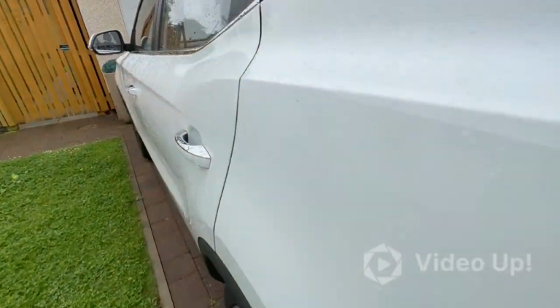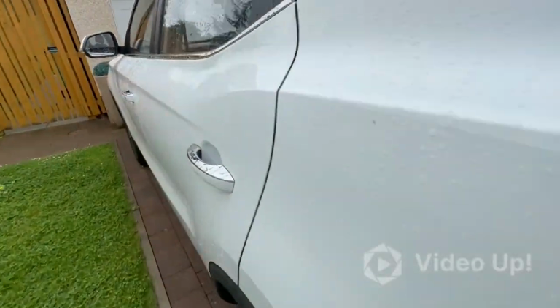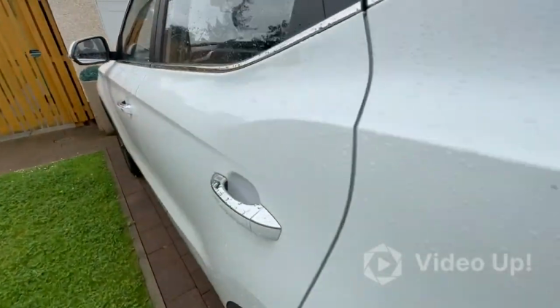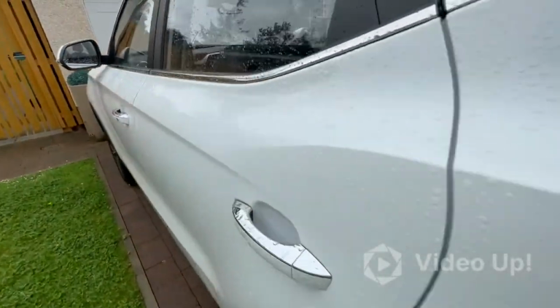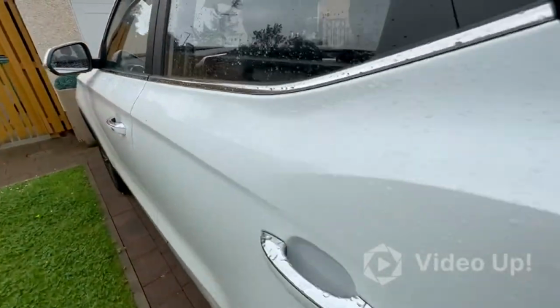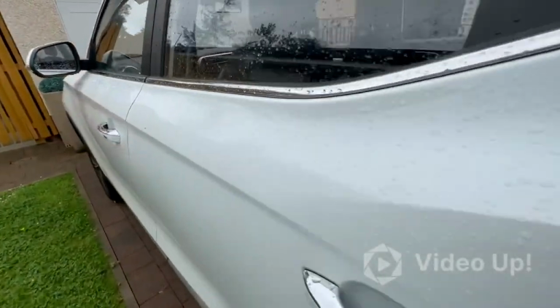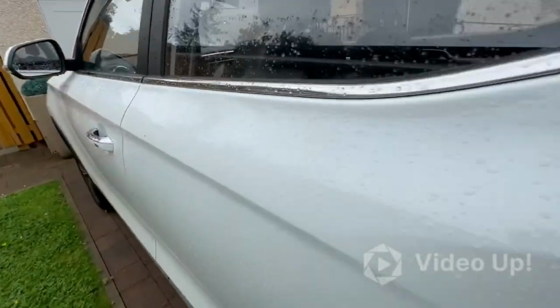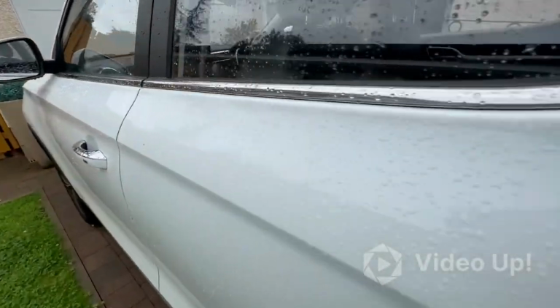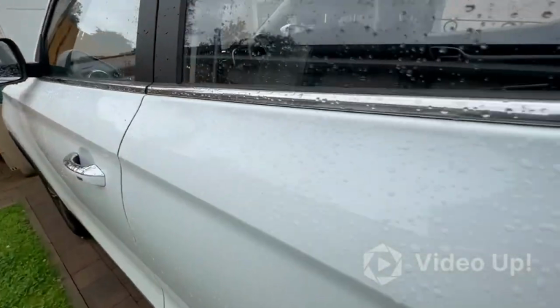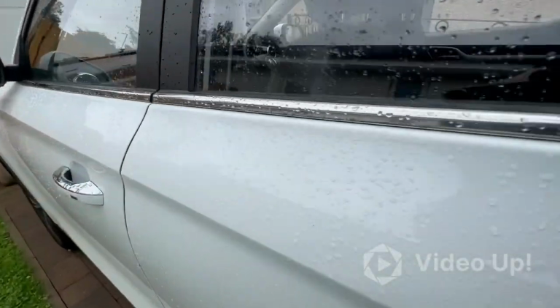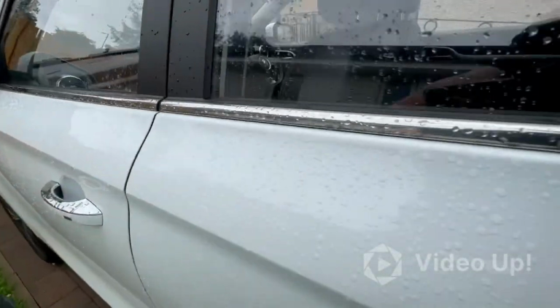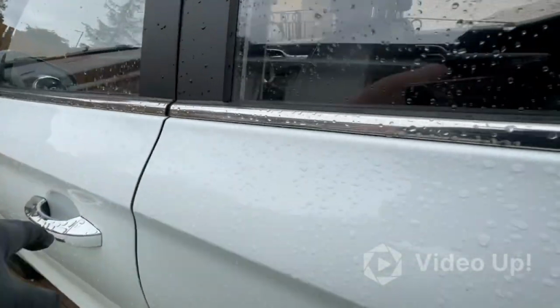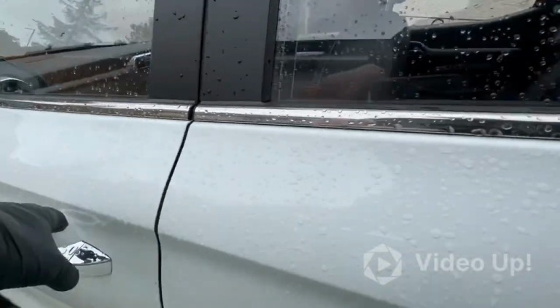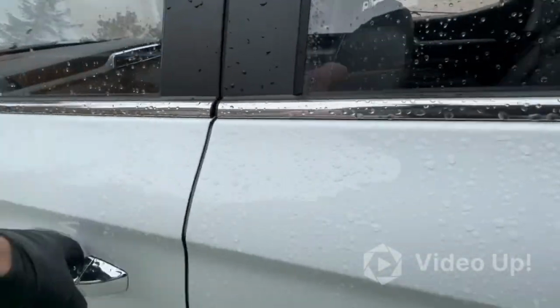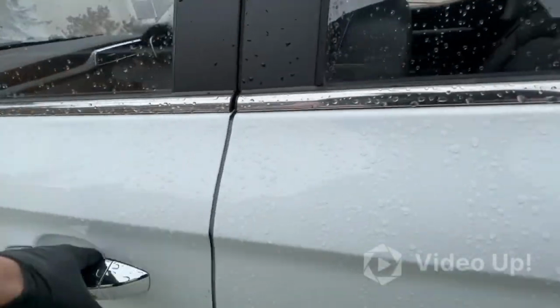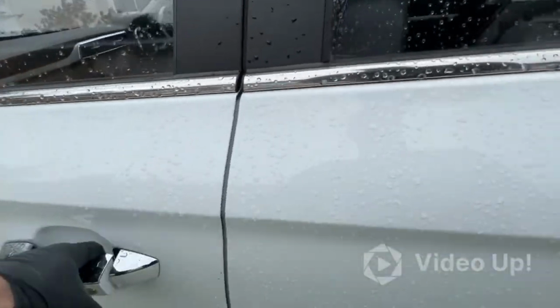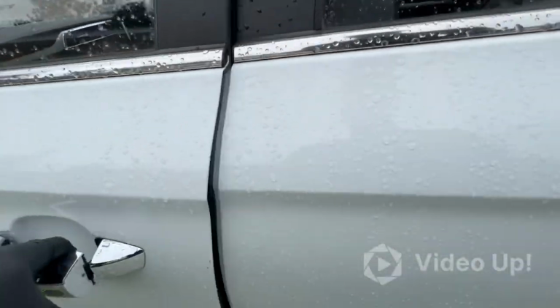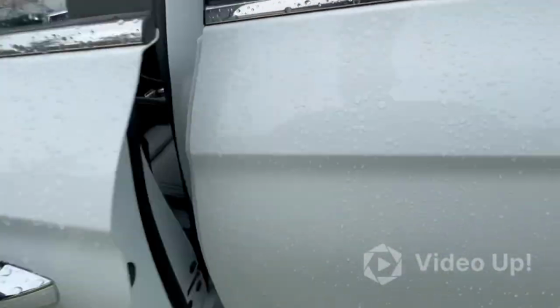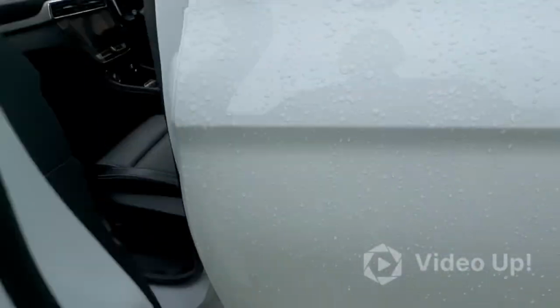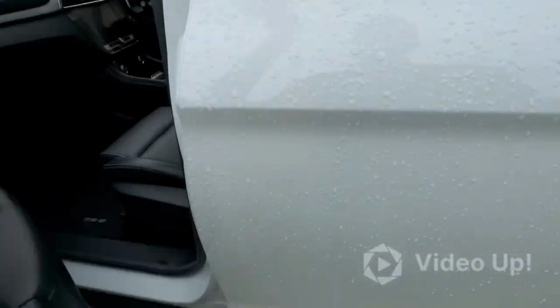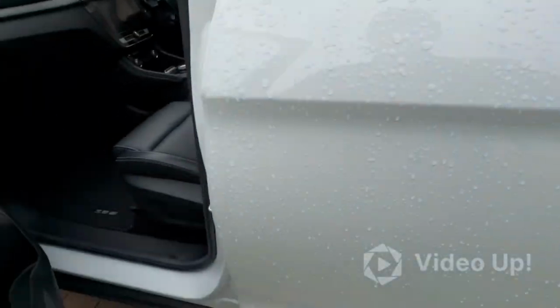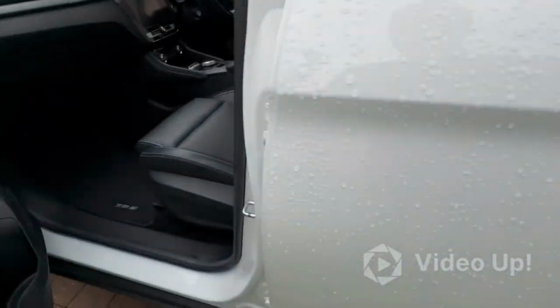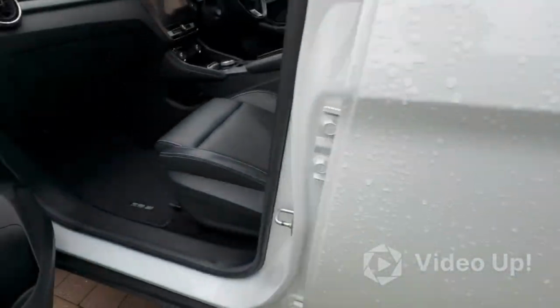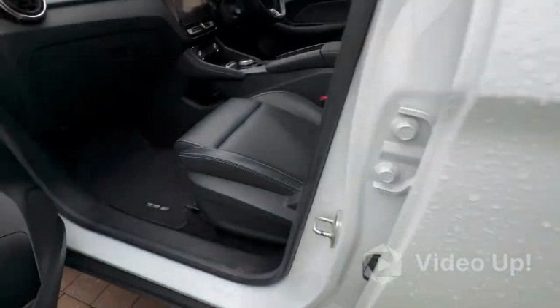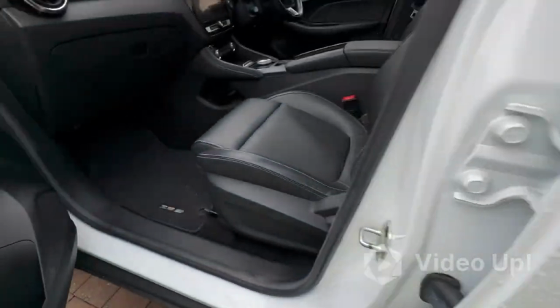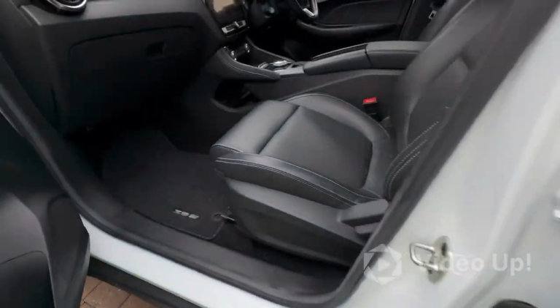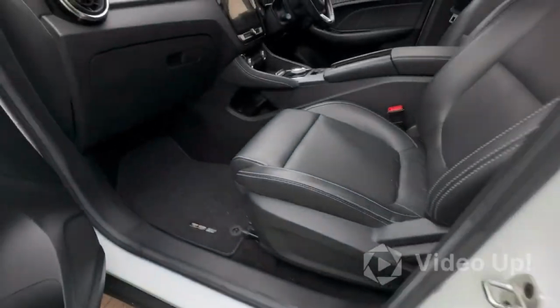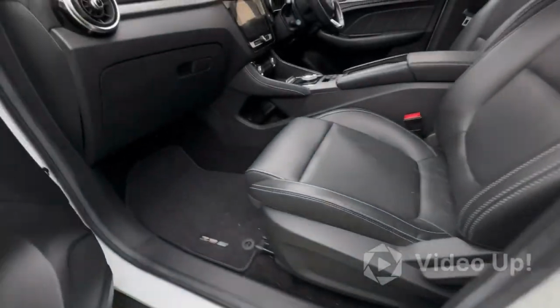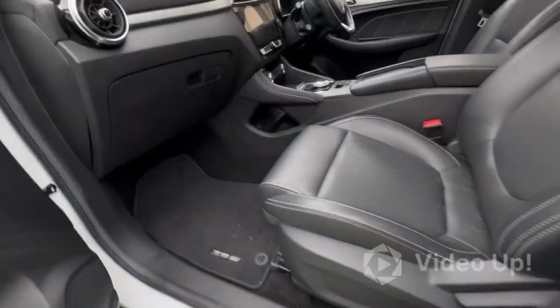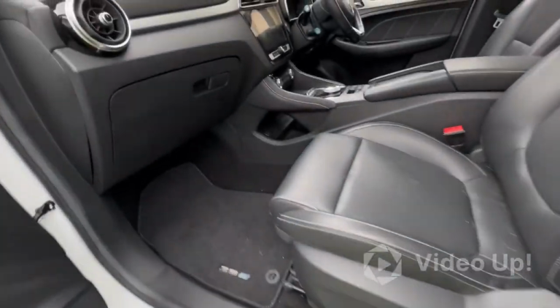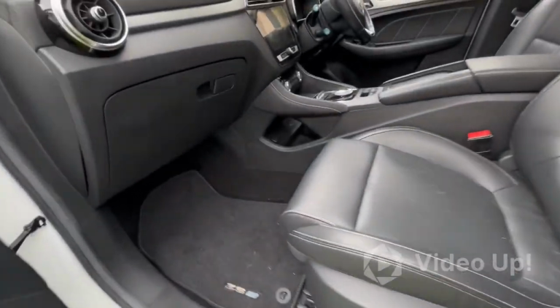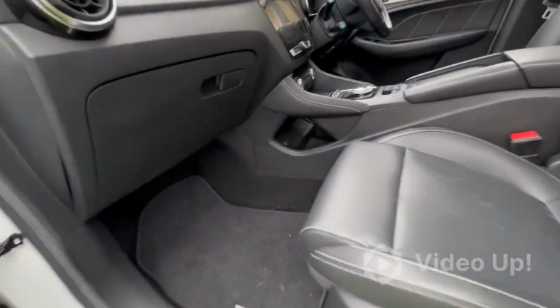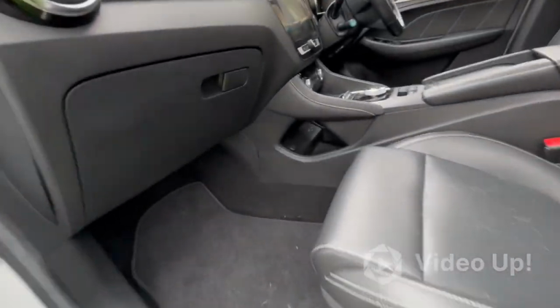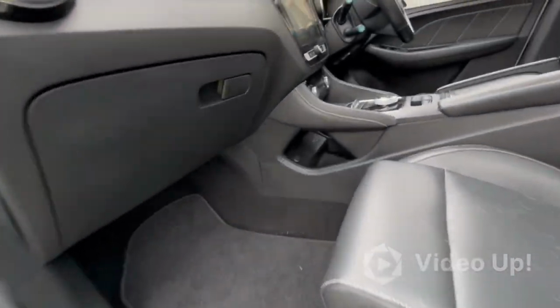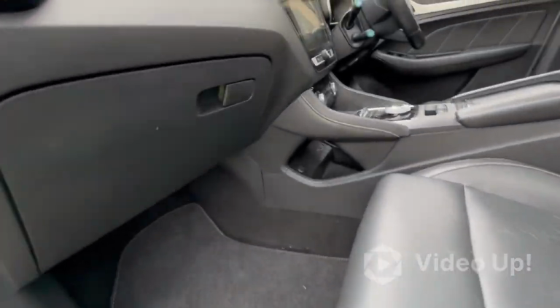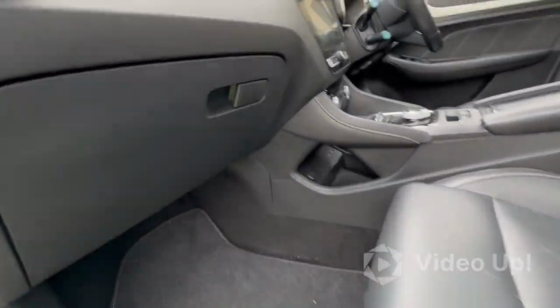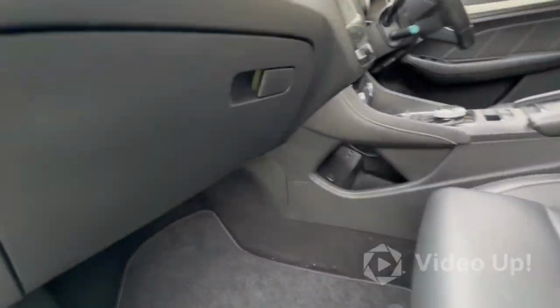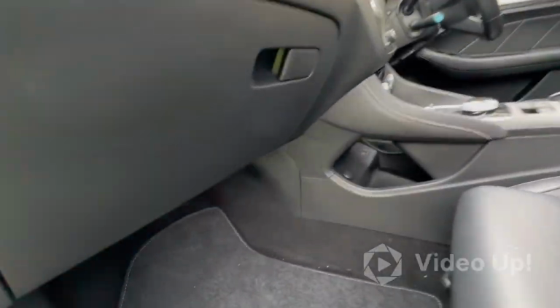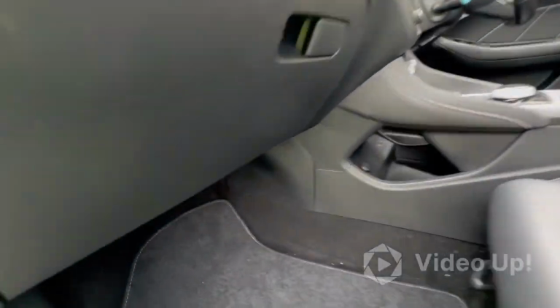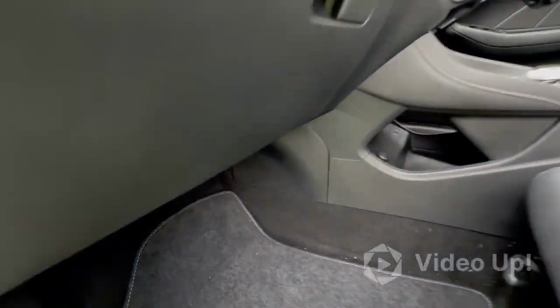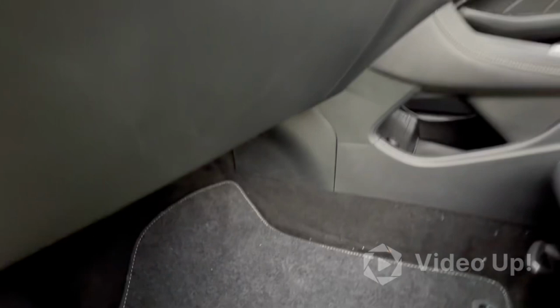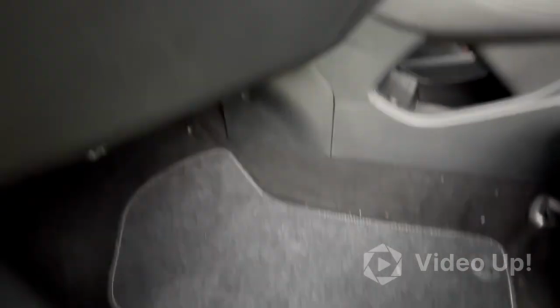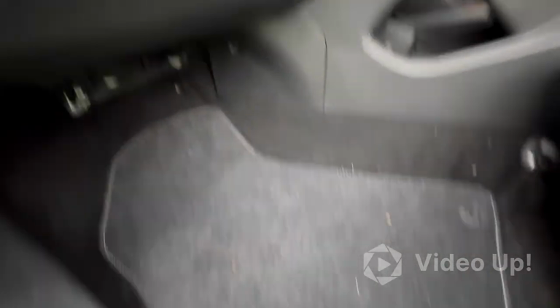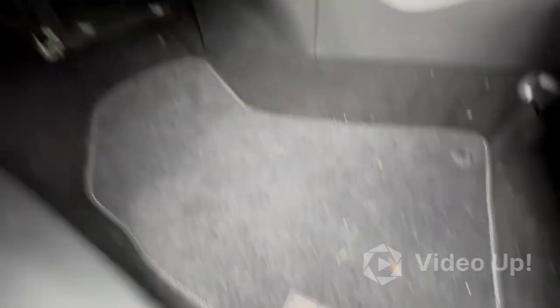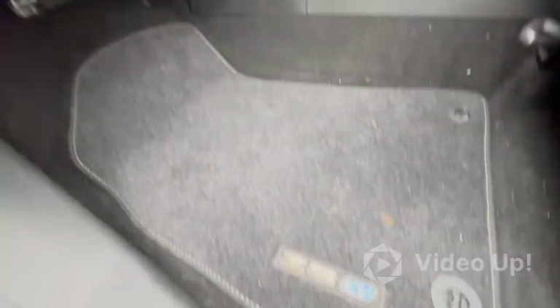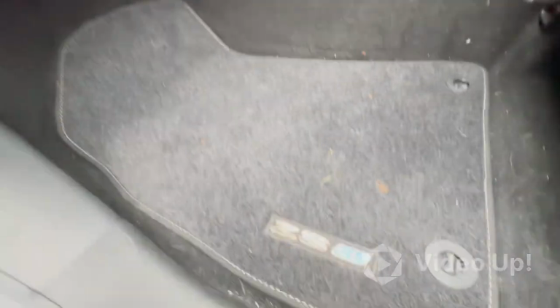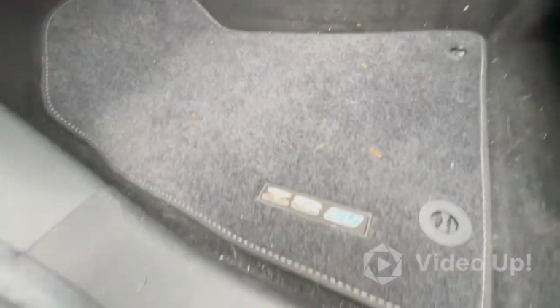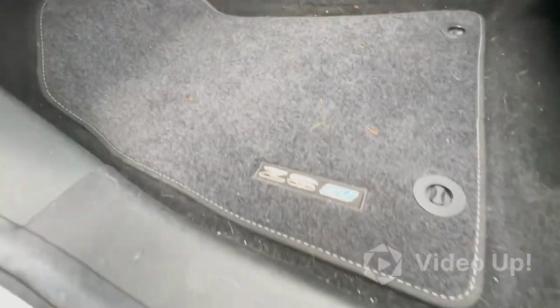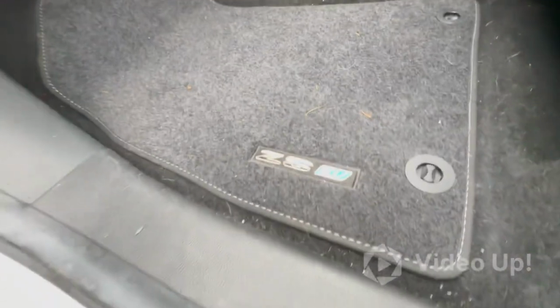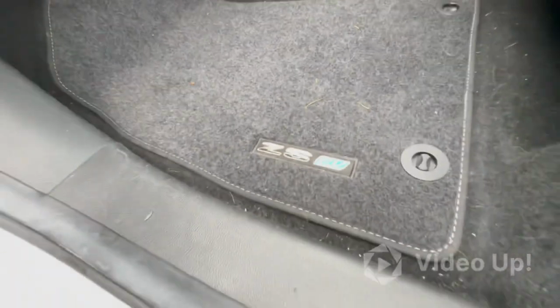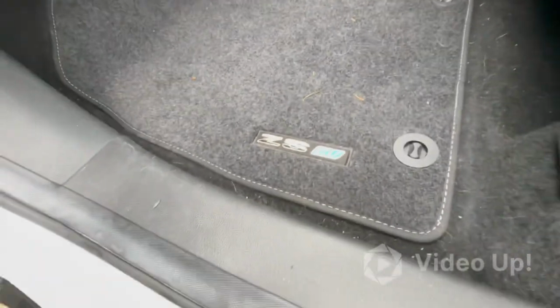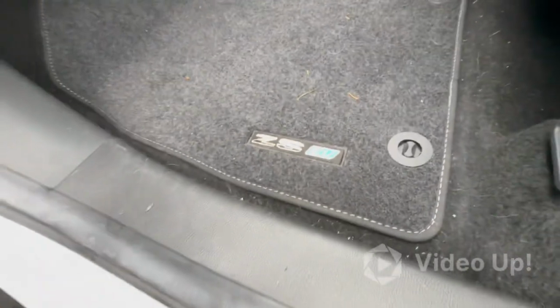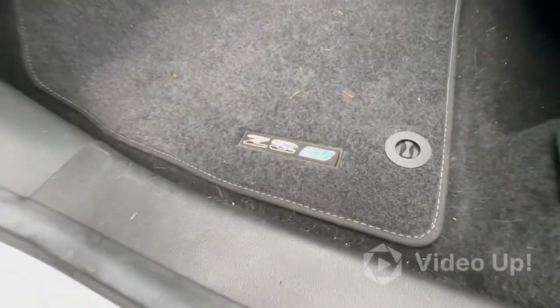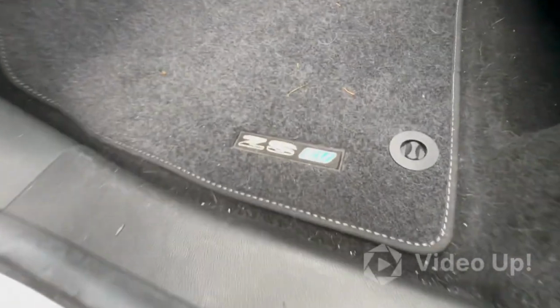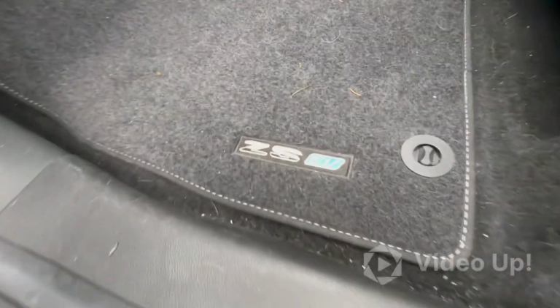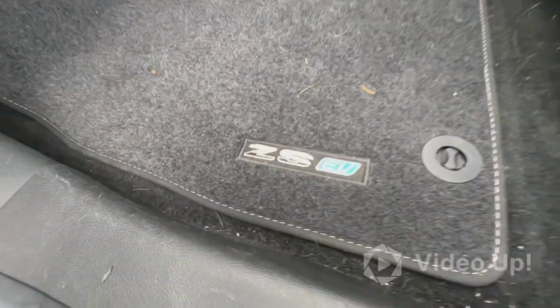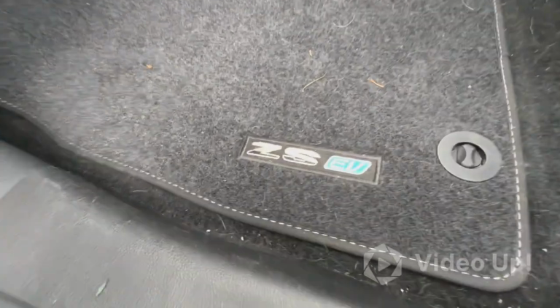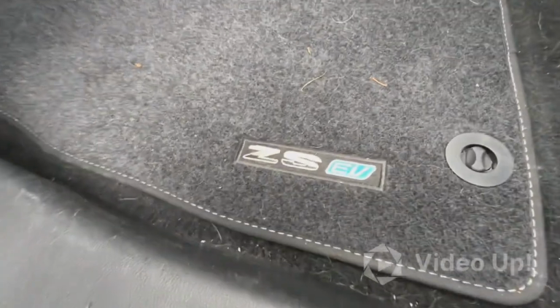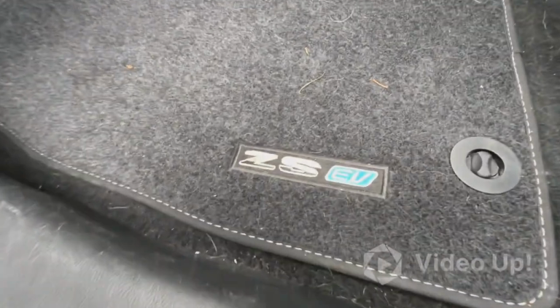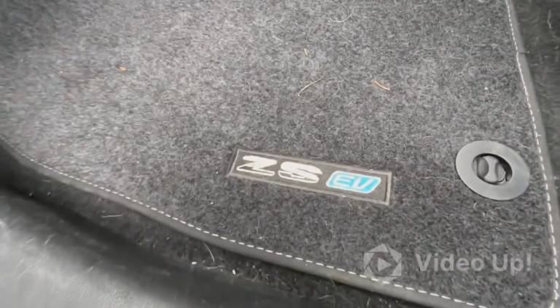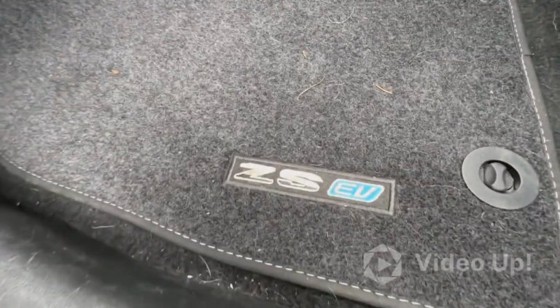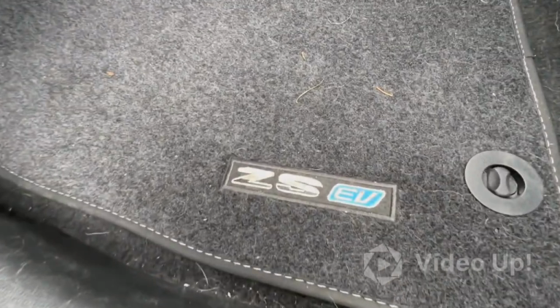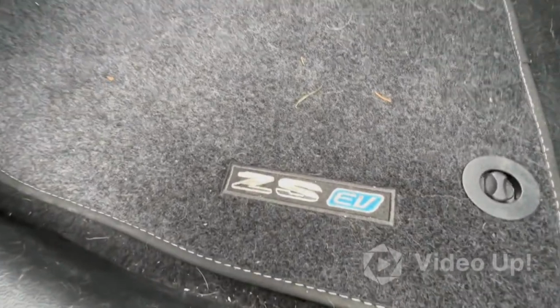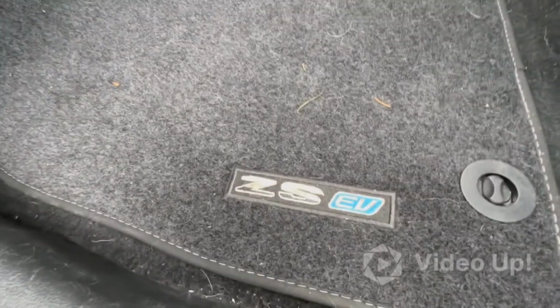How we doing today folks? So today we've got this electric MG ZS.